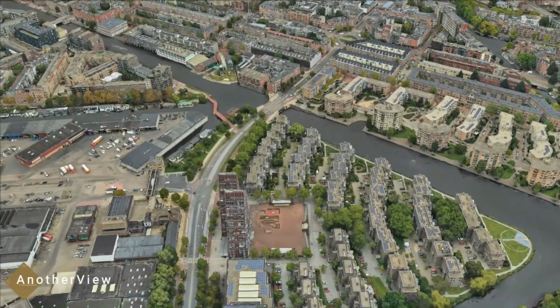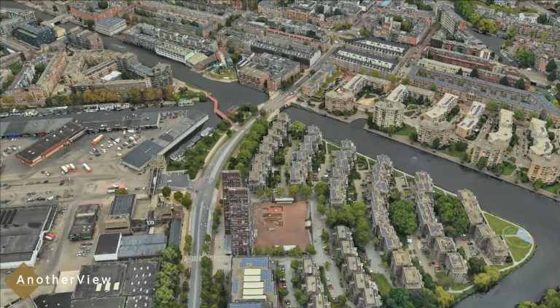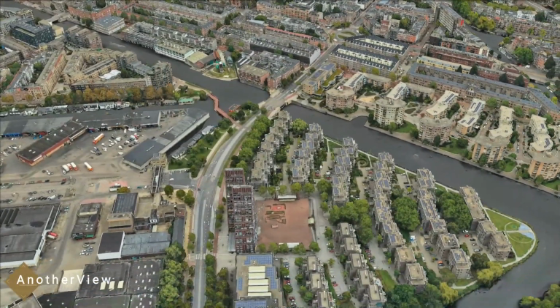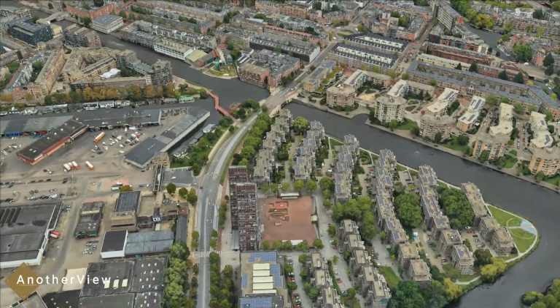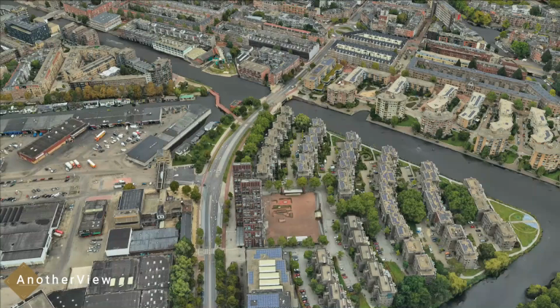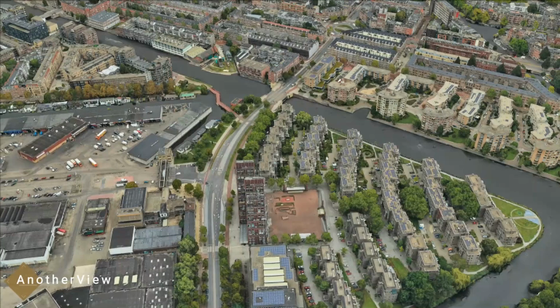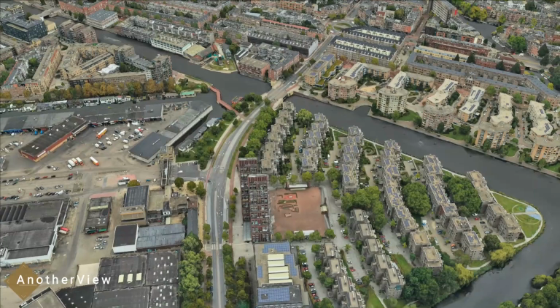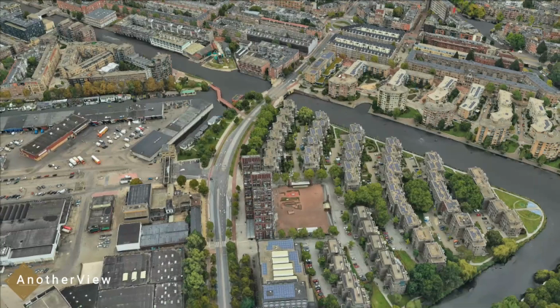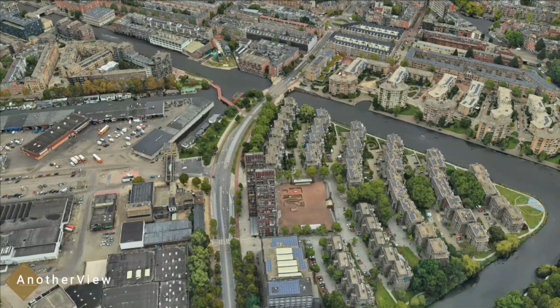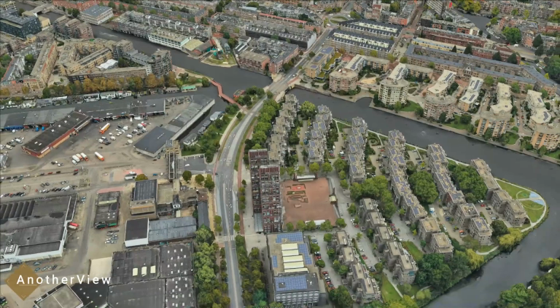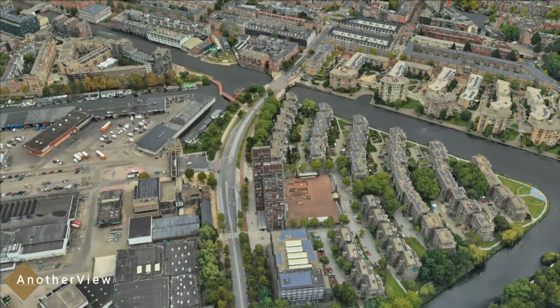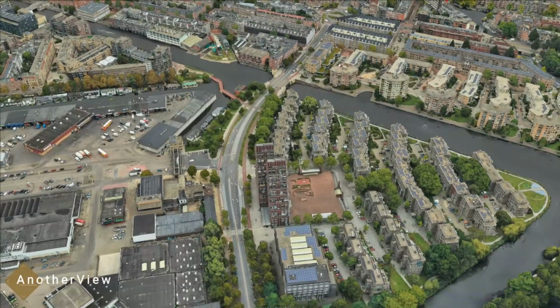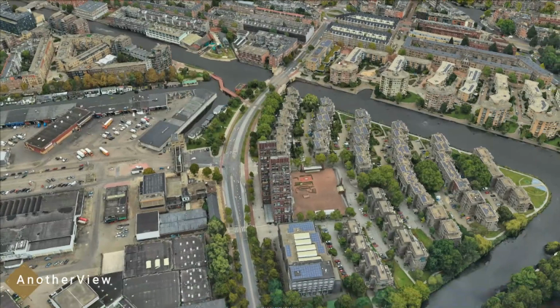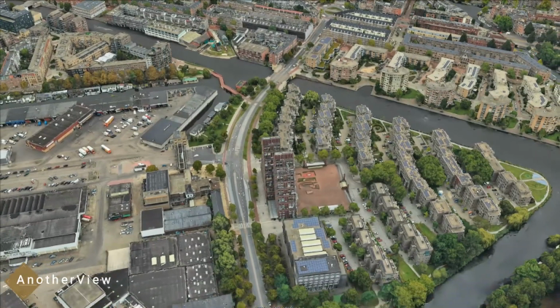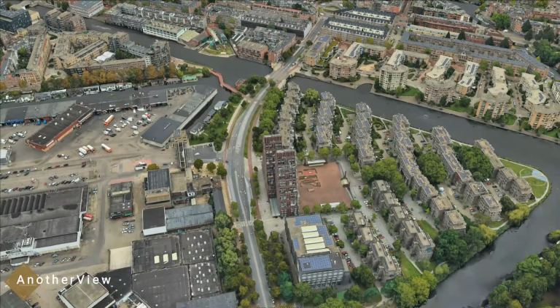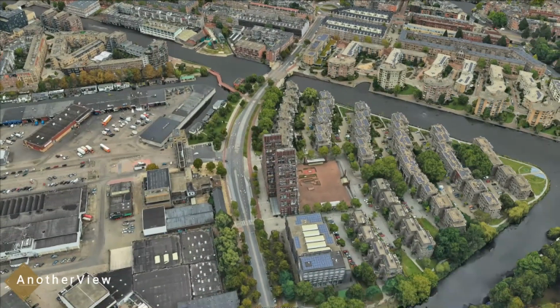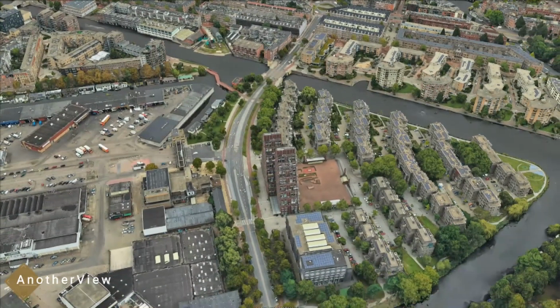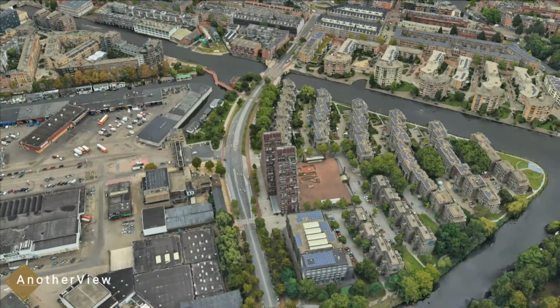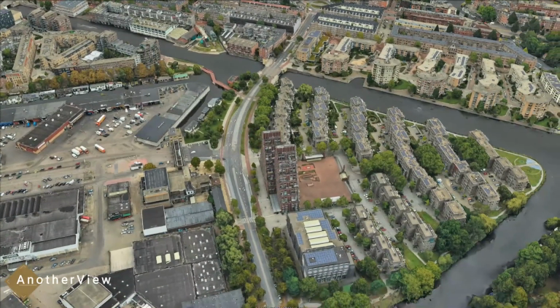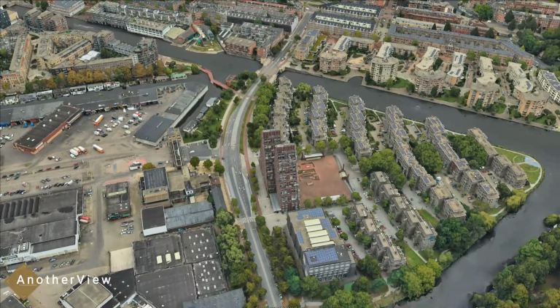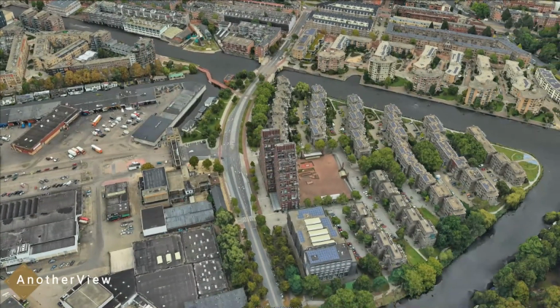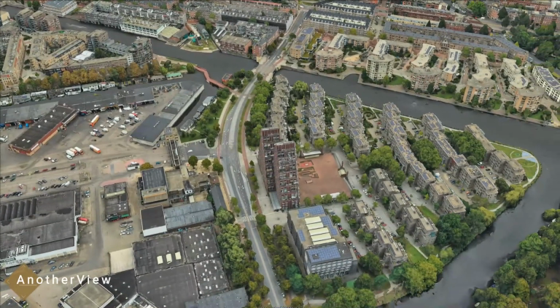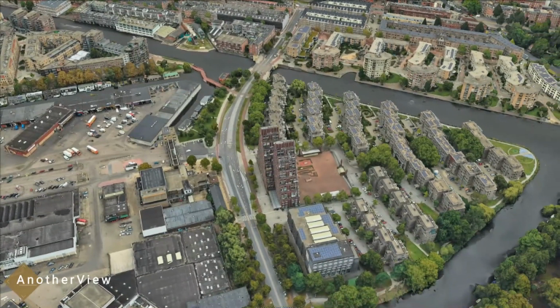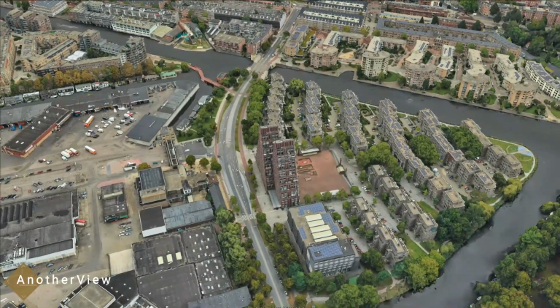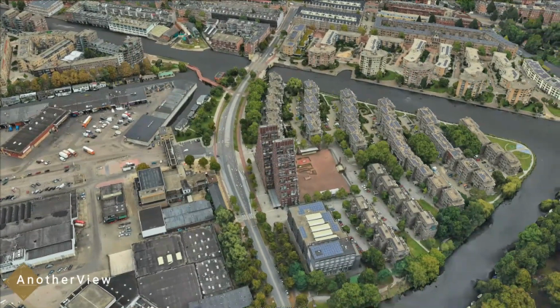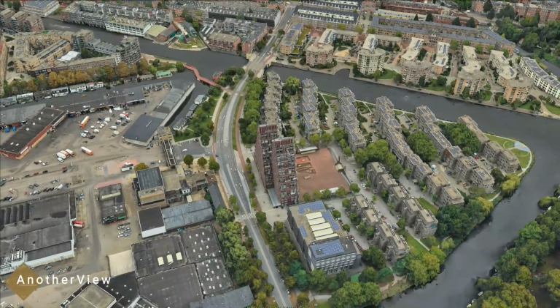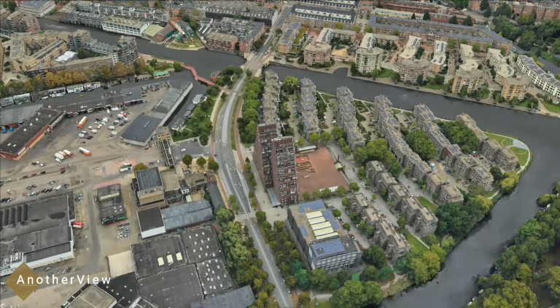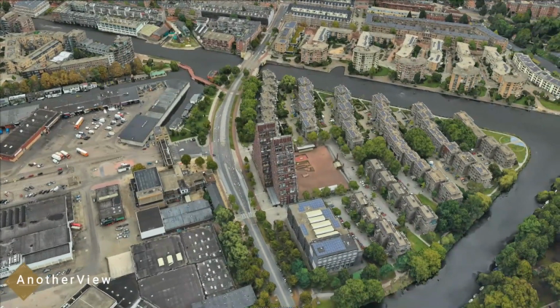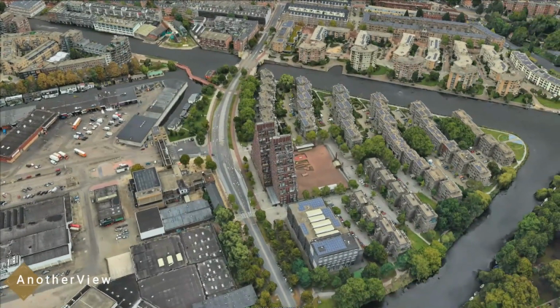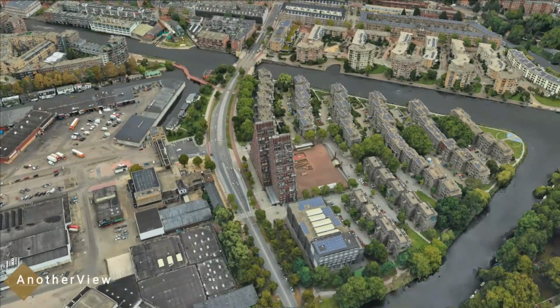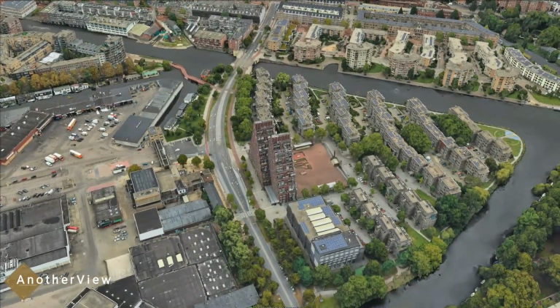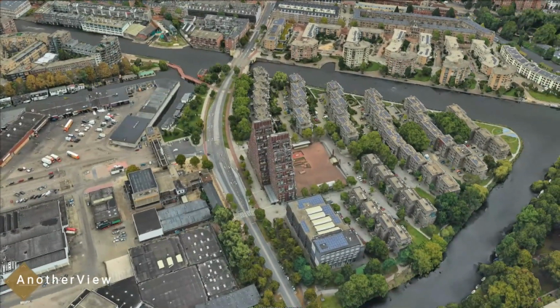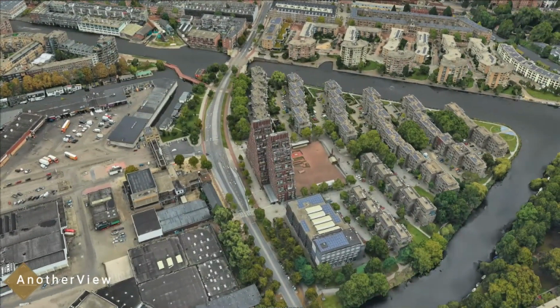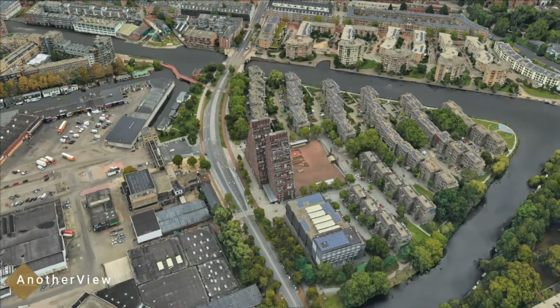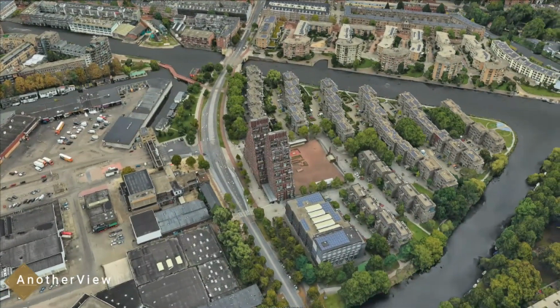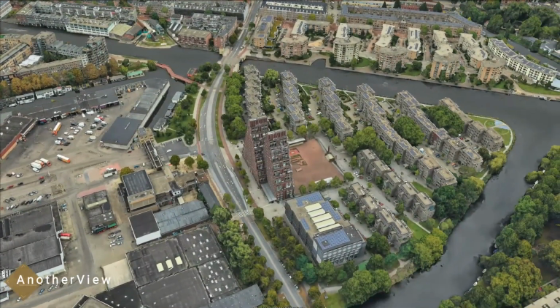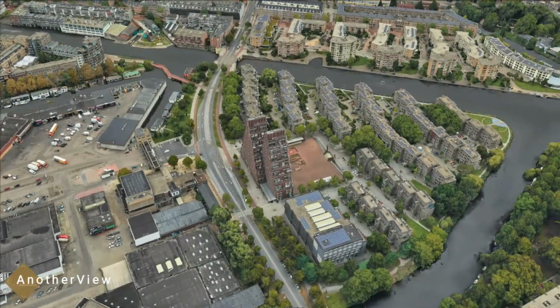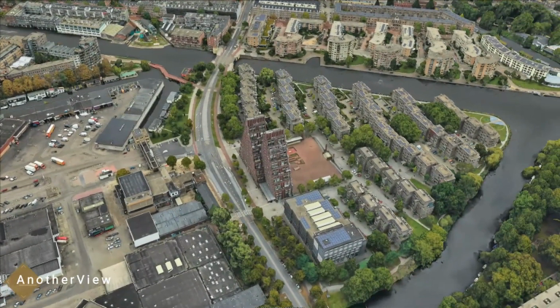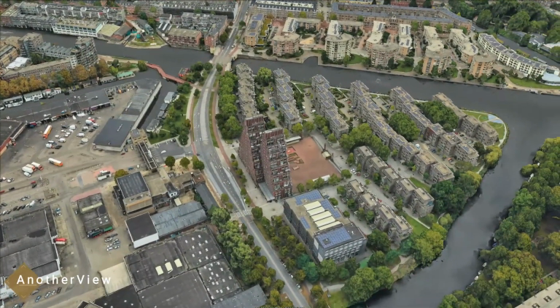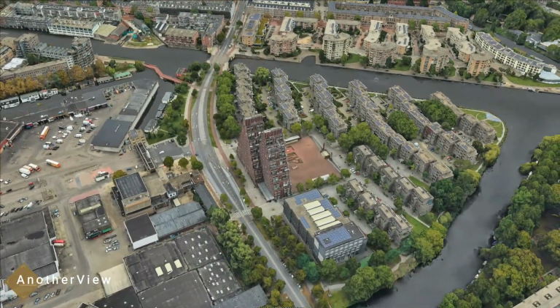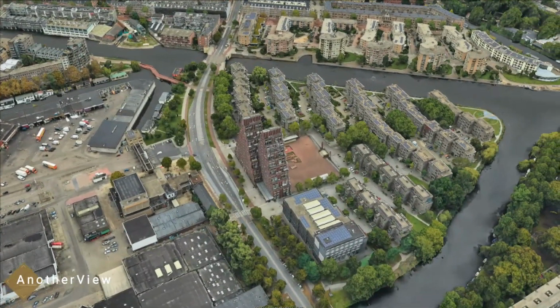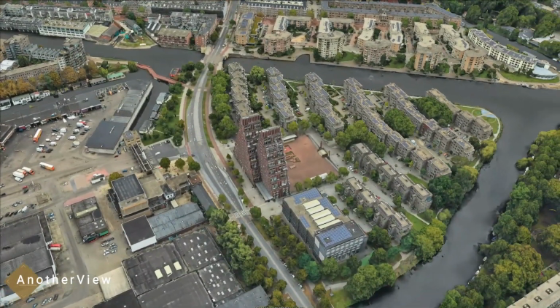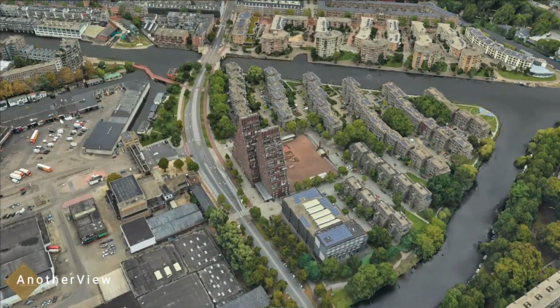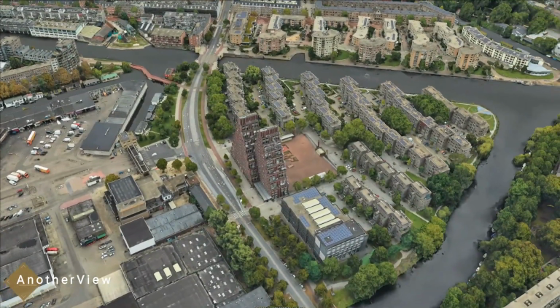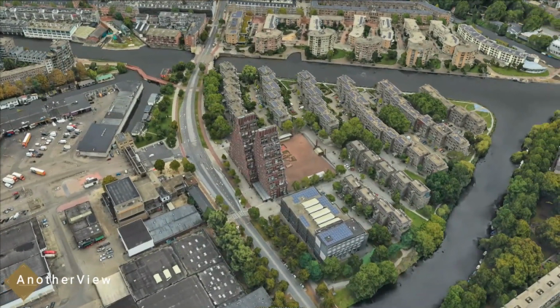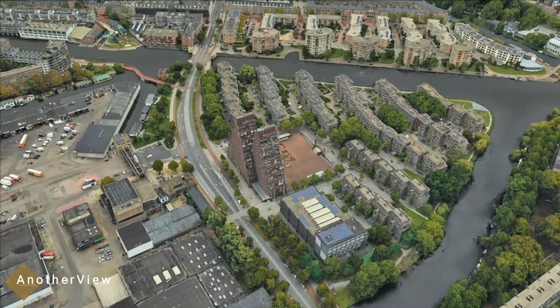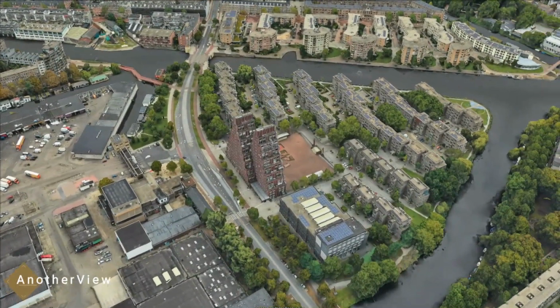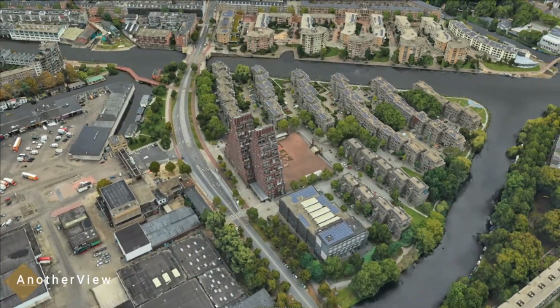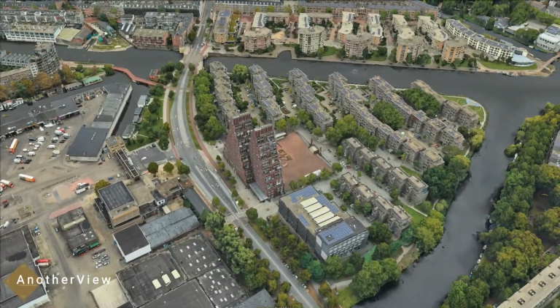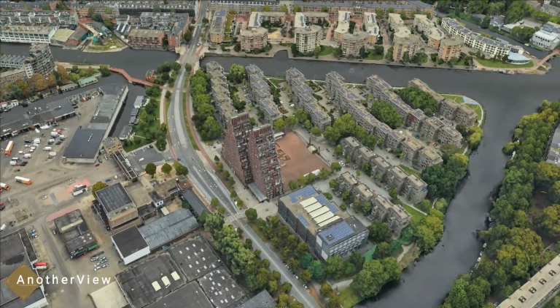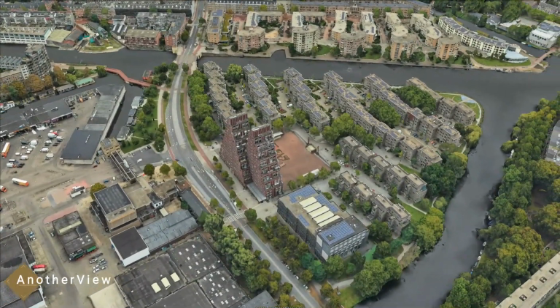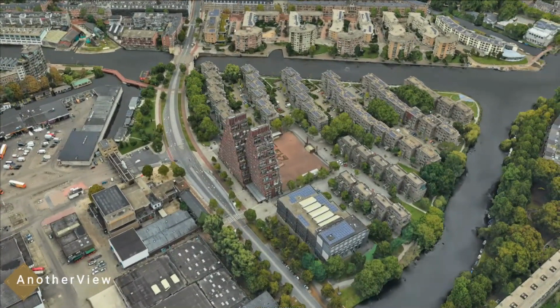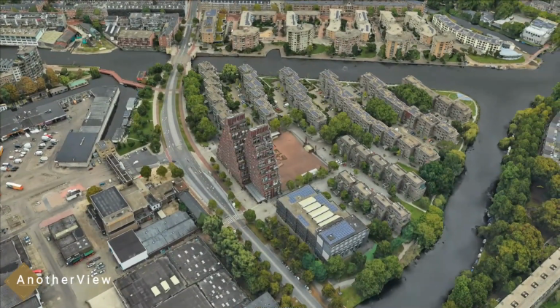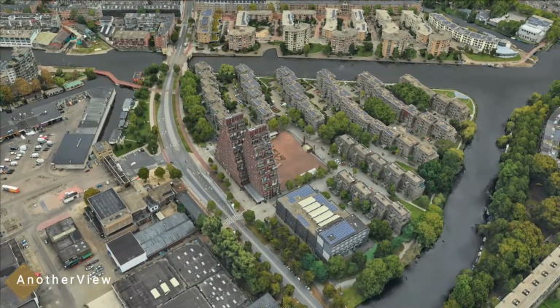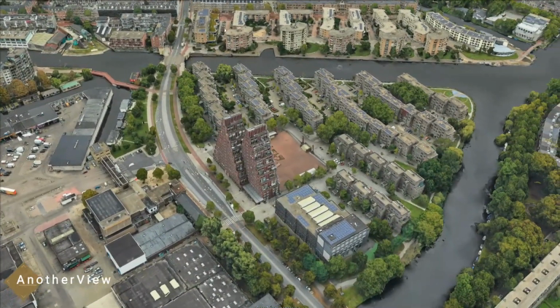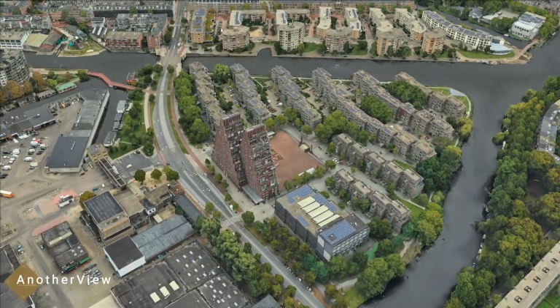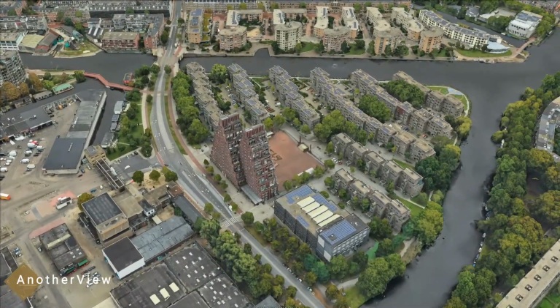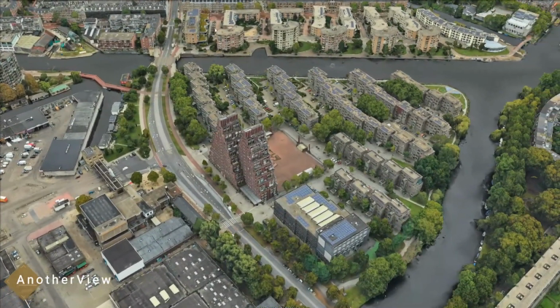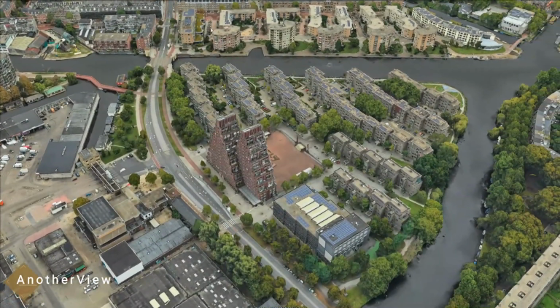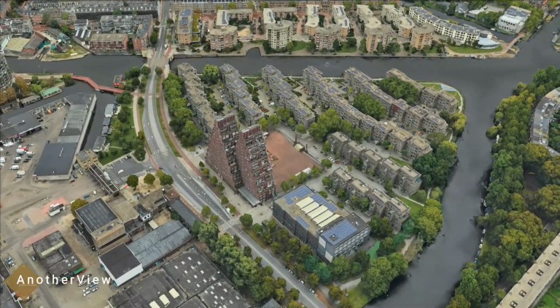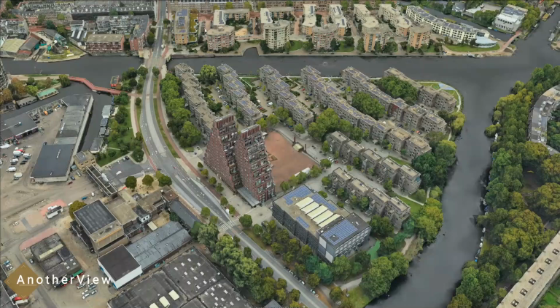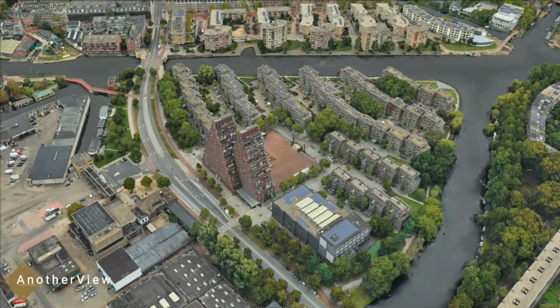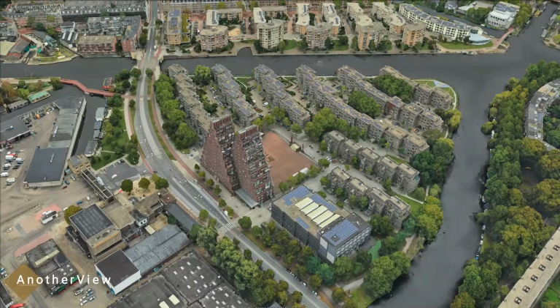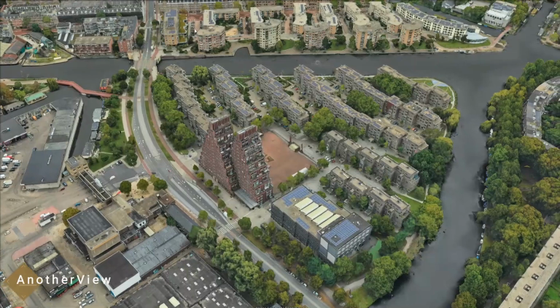At the intersection of Markanti Island and Jan van Gallenstraat, you'll find these unique residential blocks.